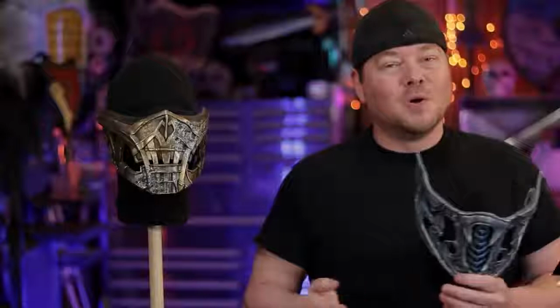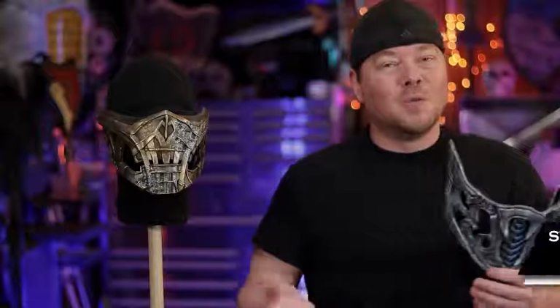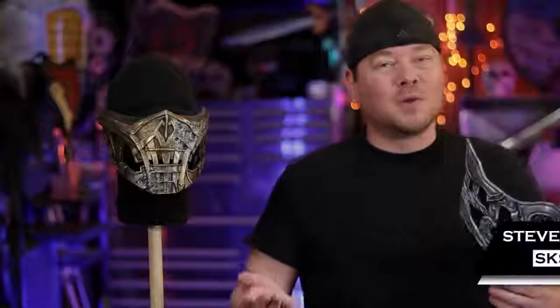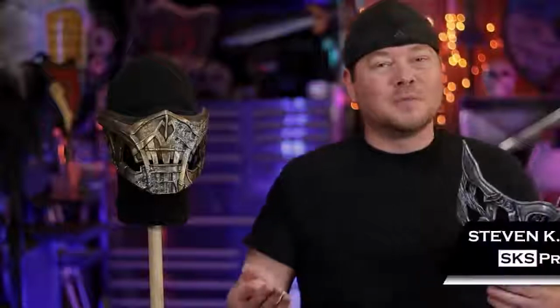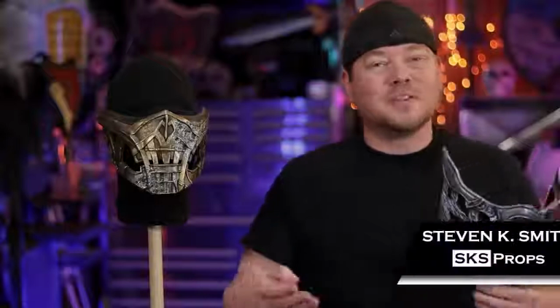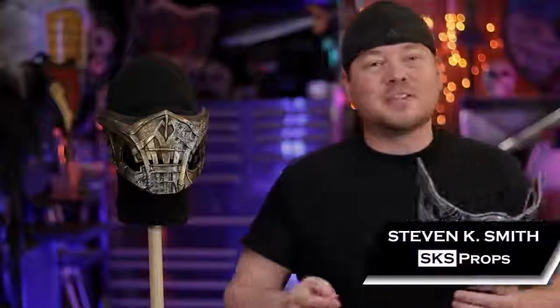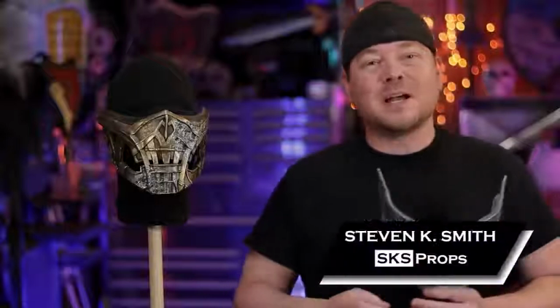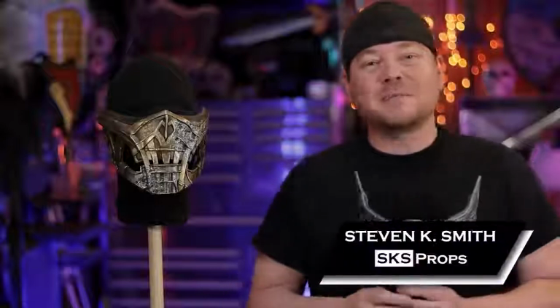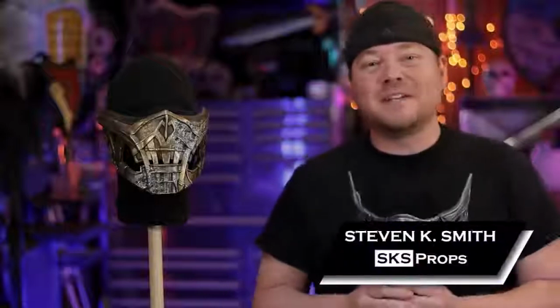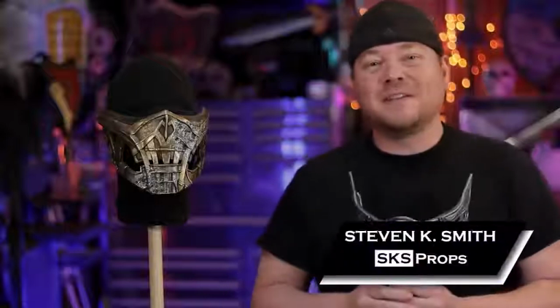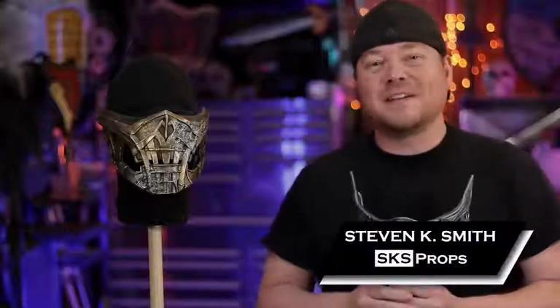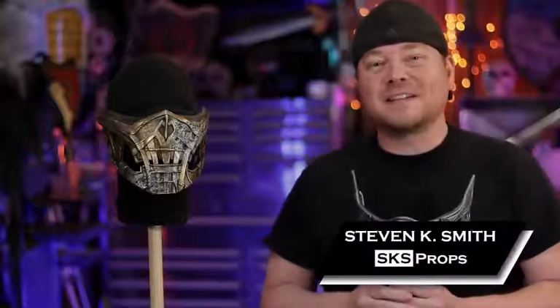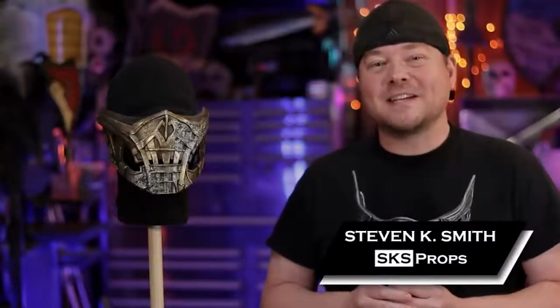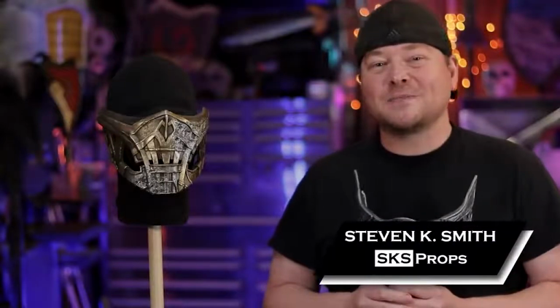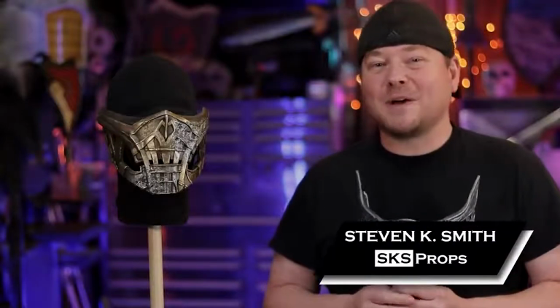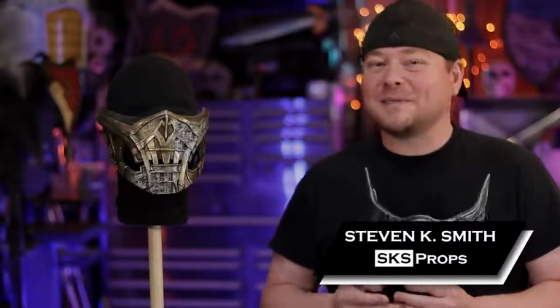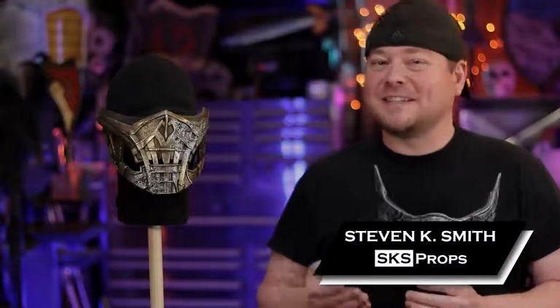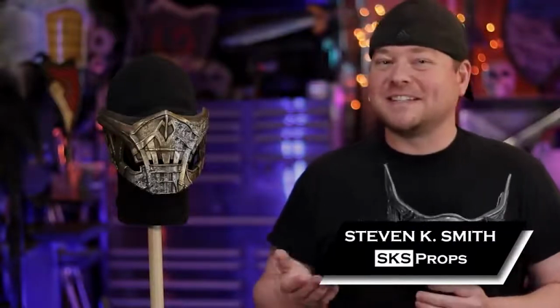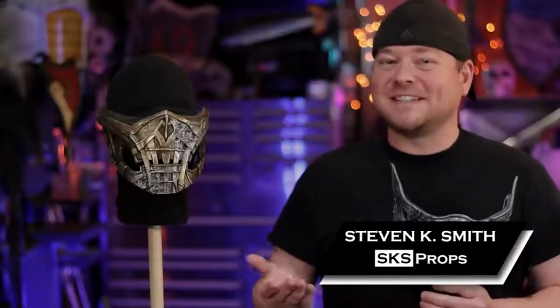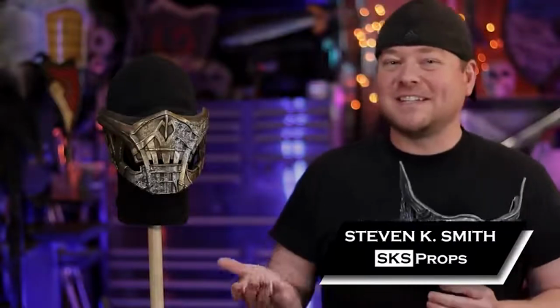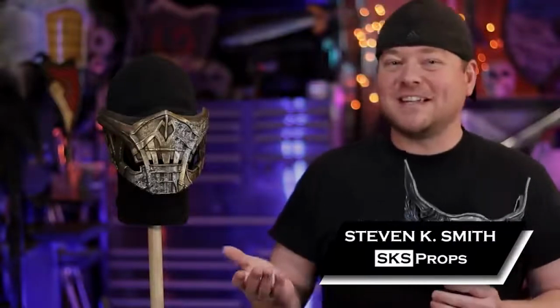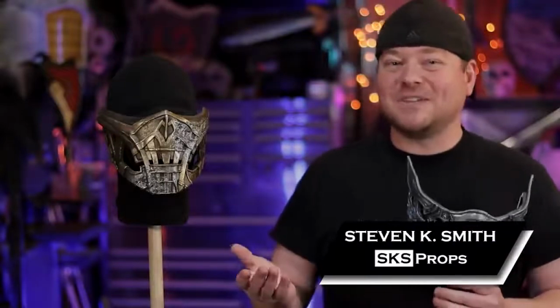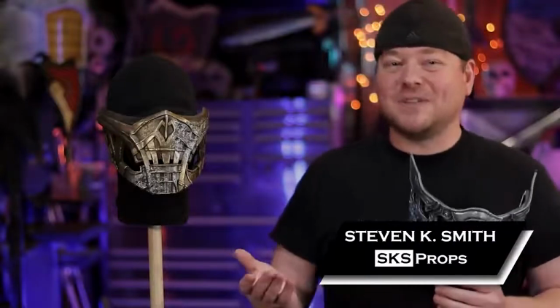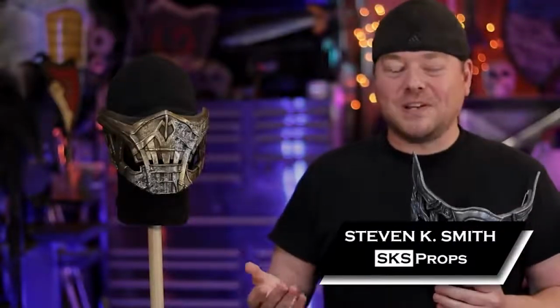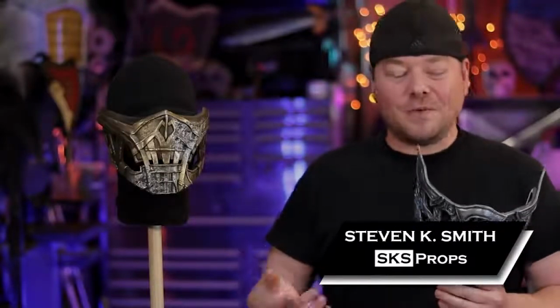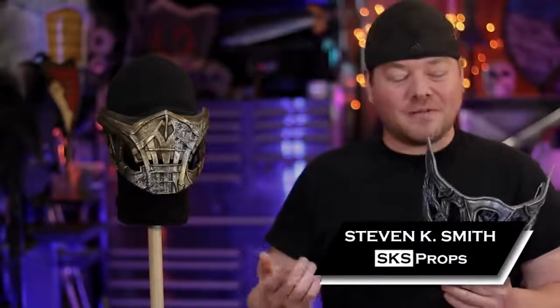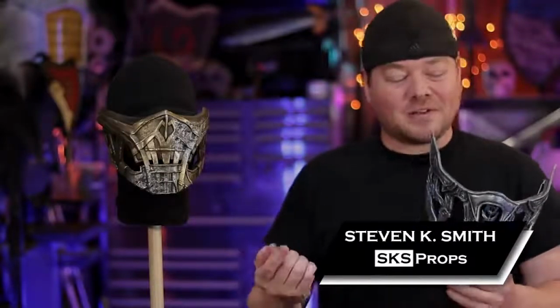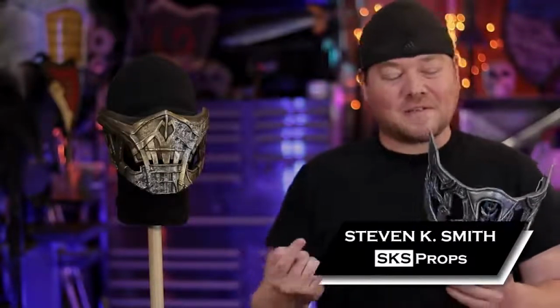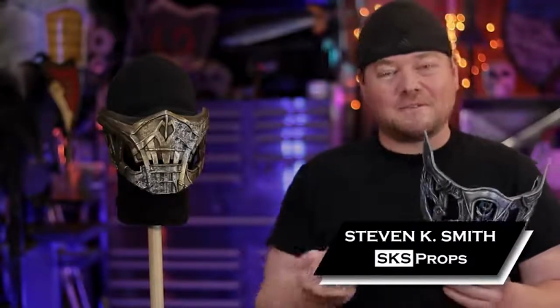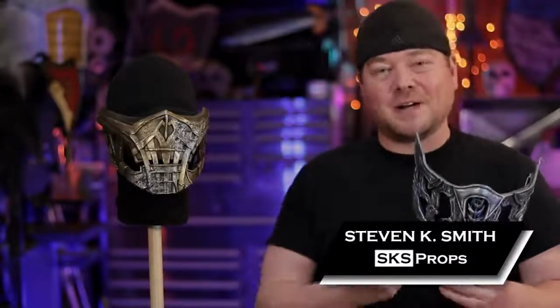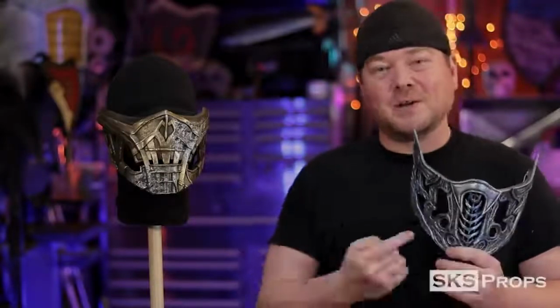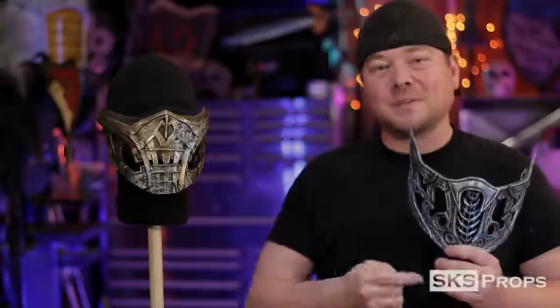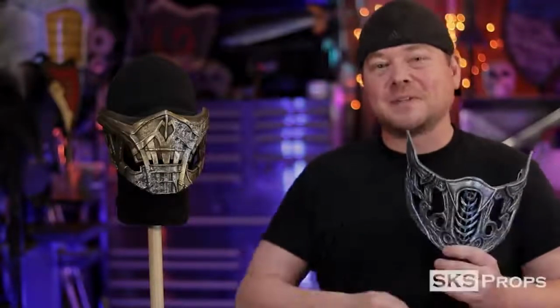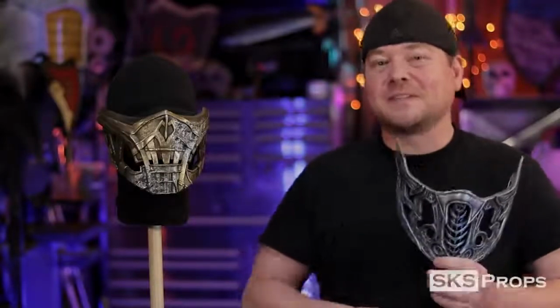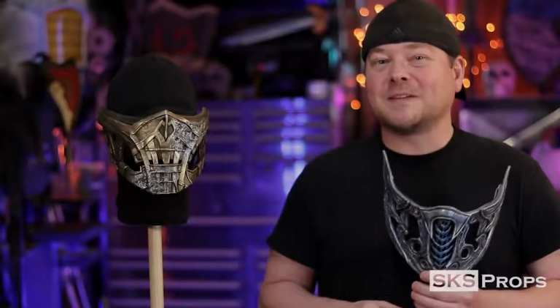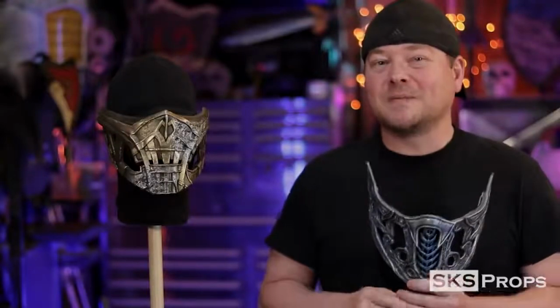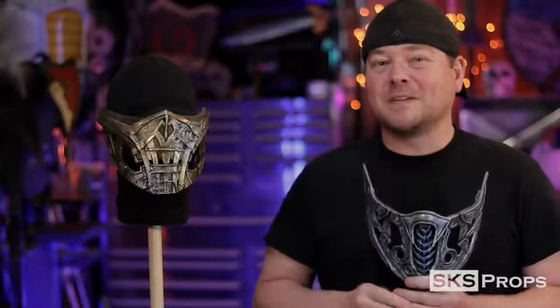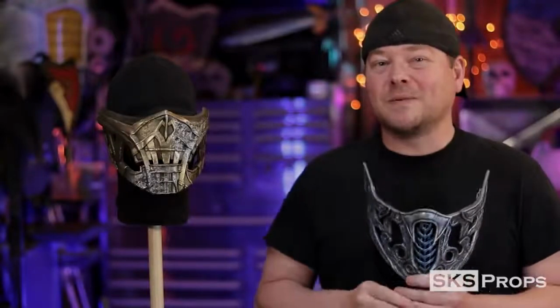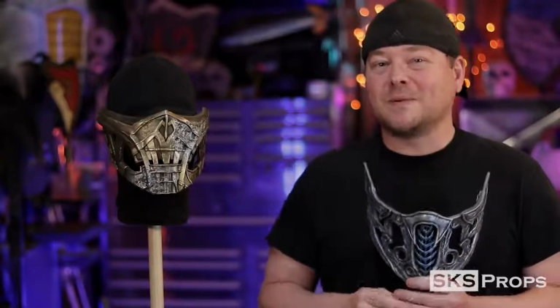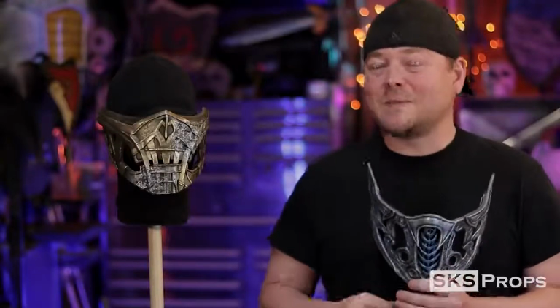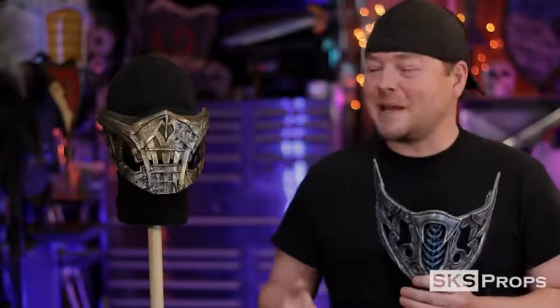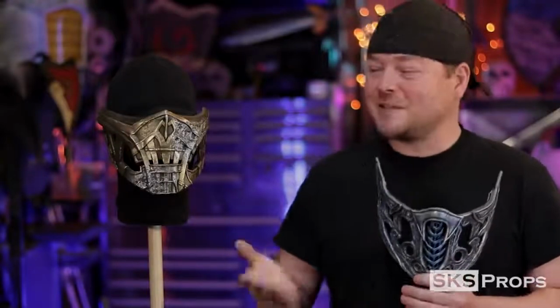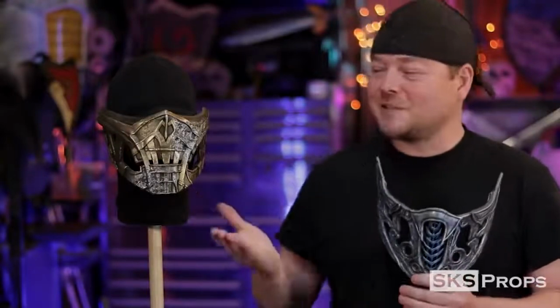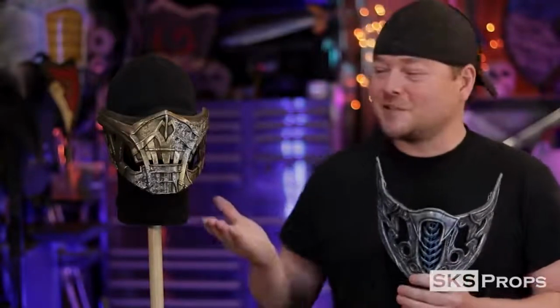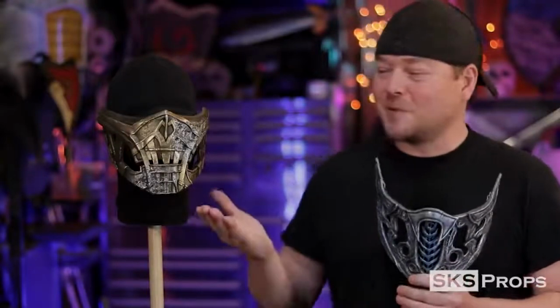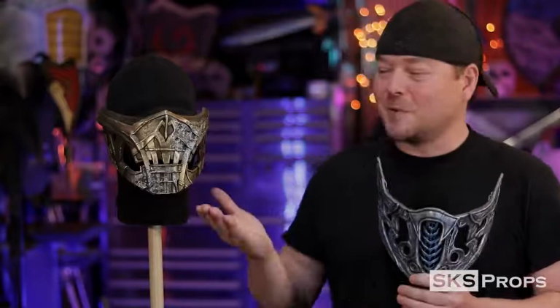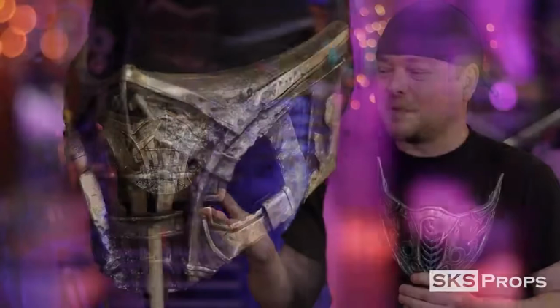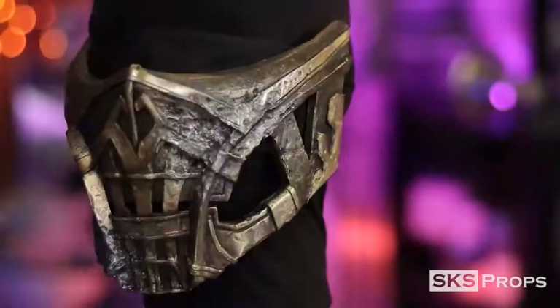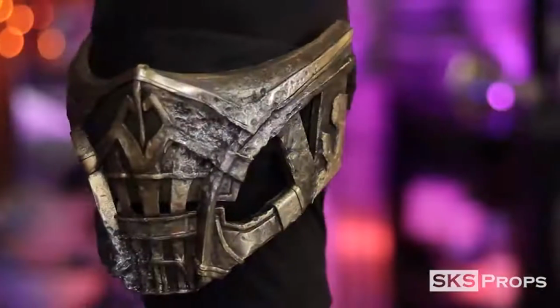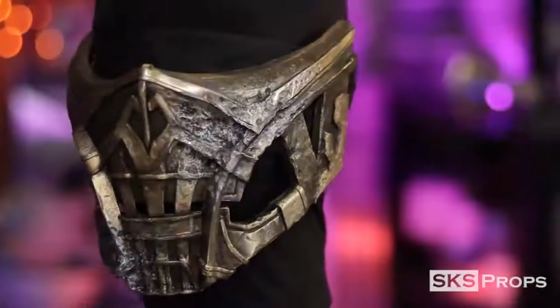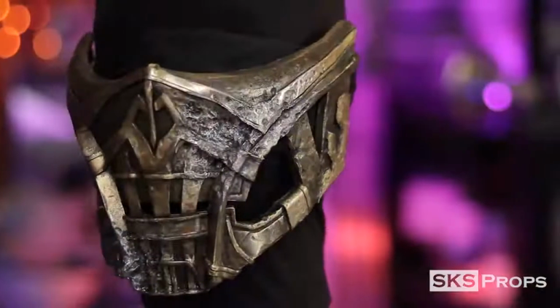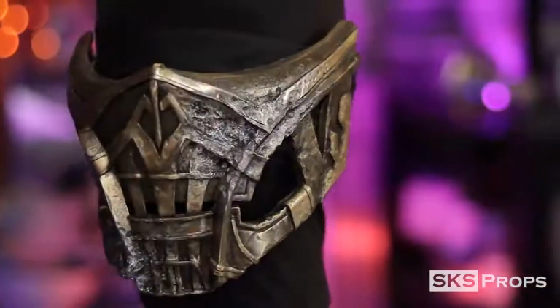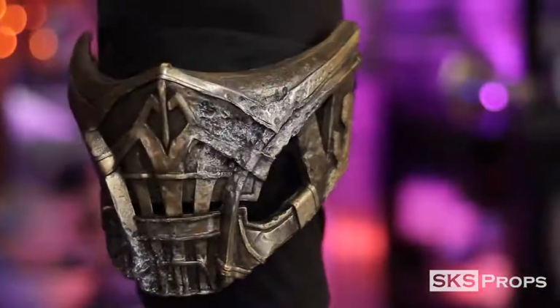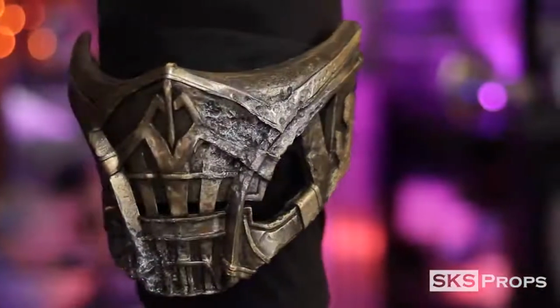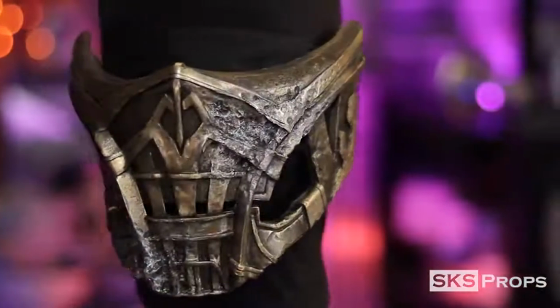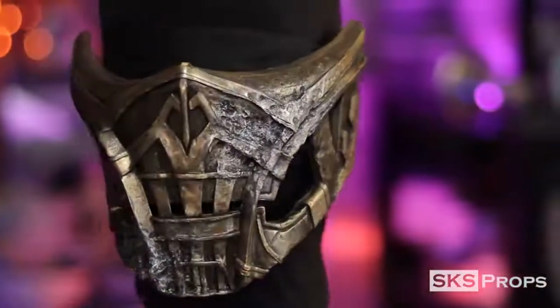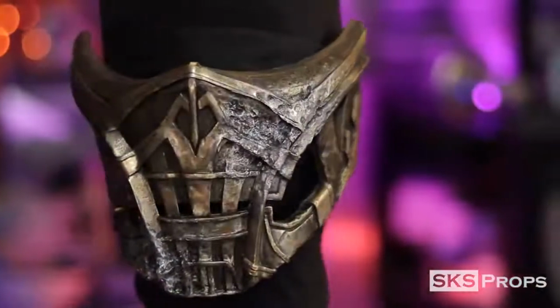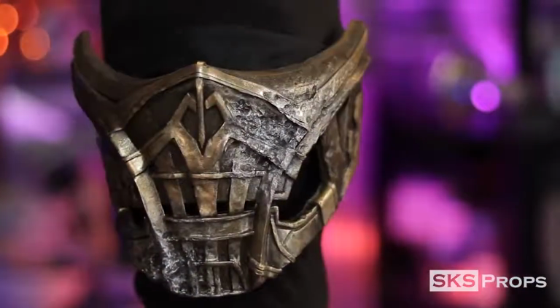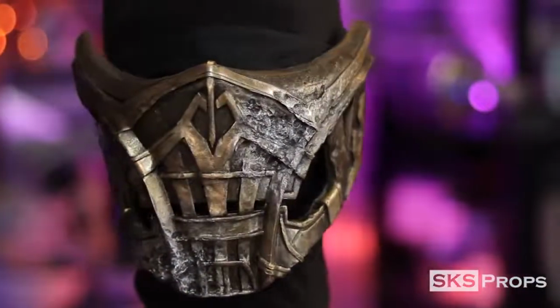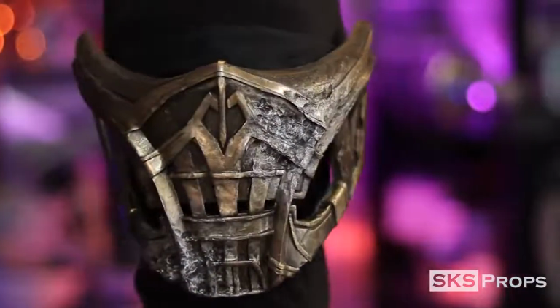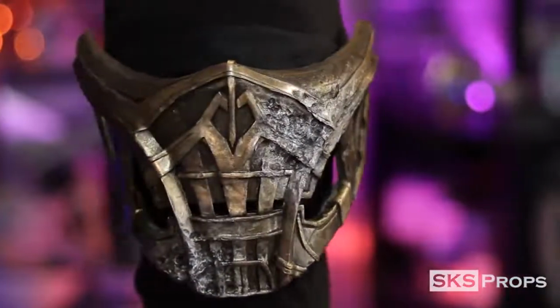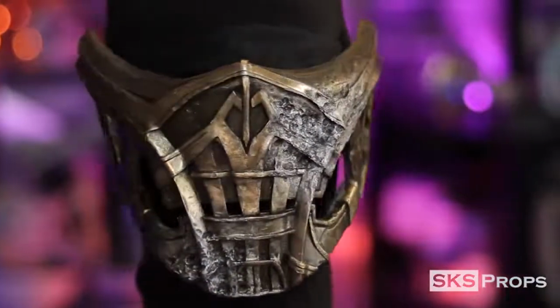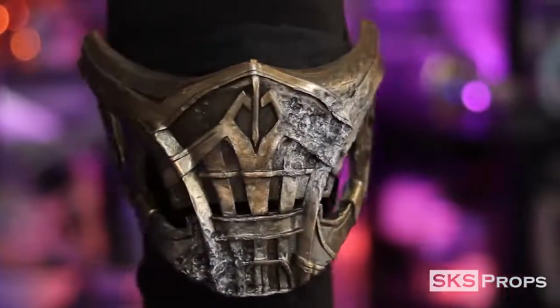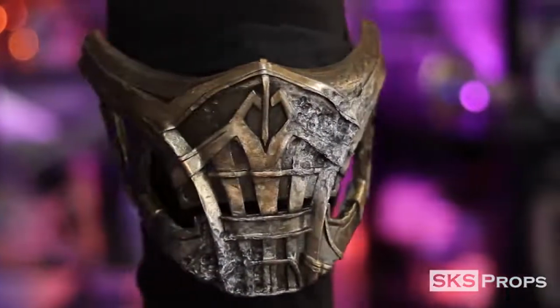Welcome to the shop. Steve here at SKS Props, and in today's video I've got the follow-up to Sub-Zero's mask — Scorpion's, from the brand new Mortal Kombat.